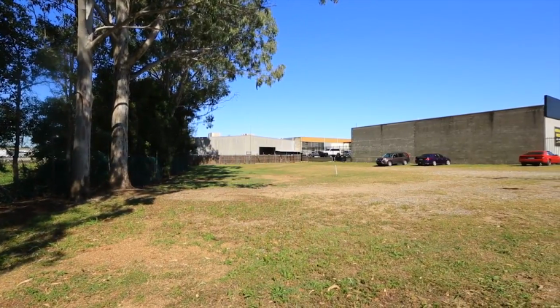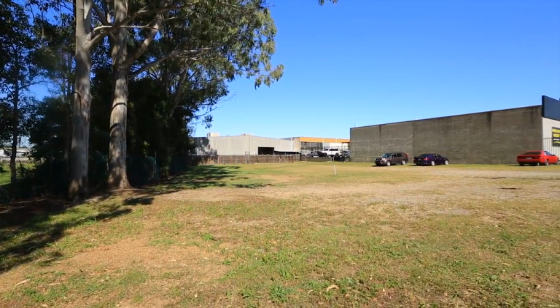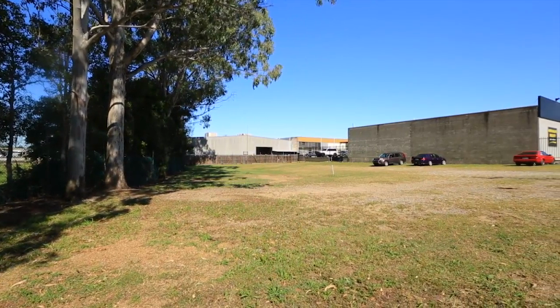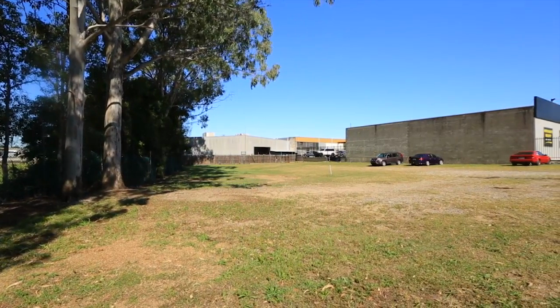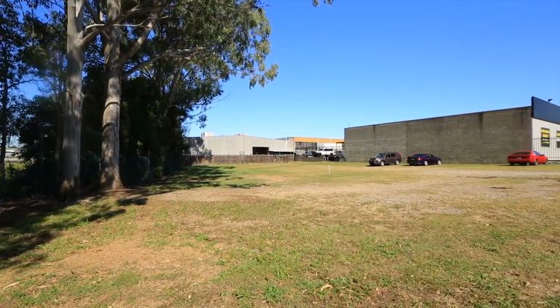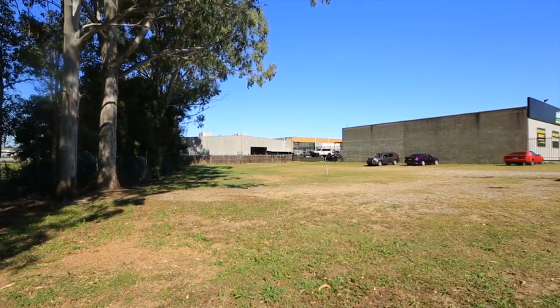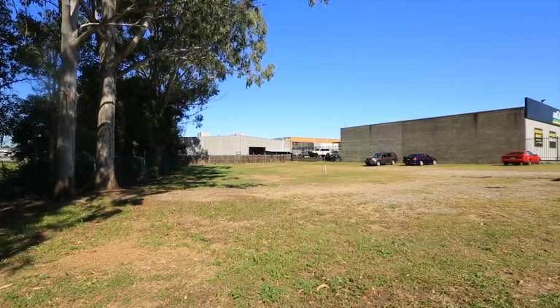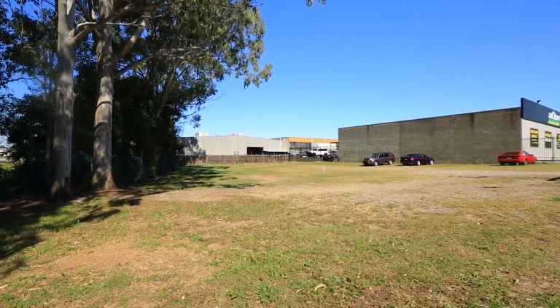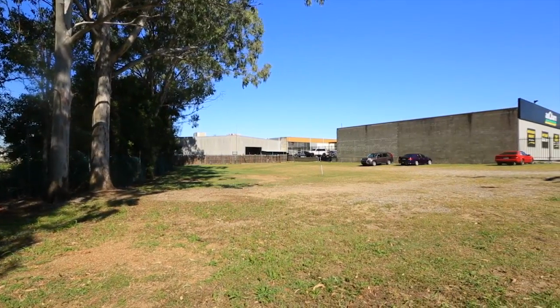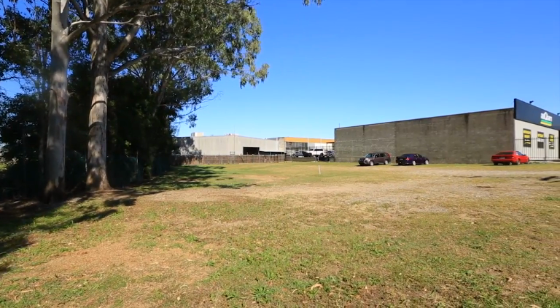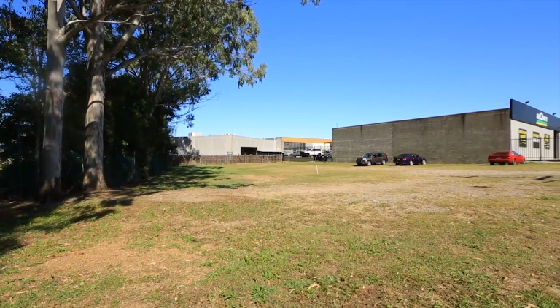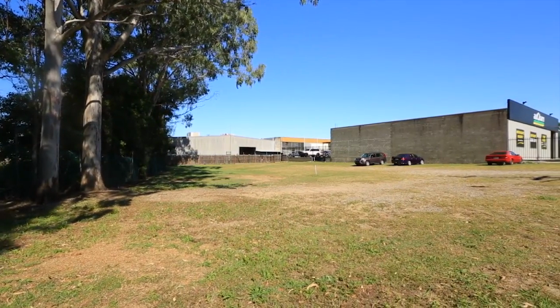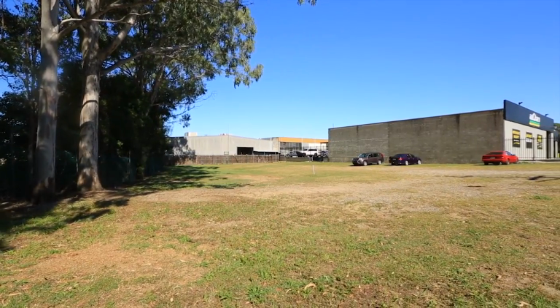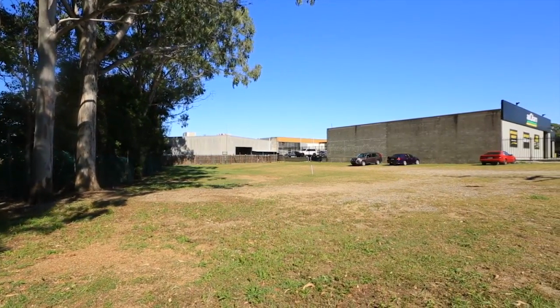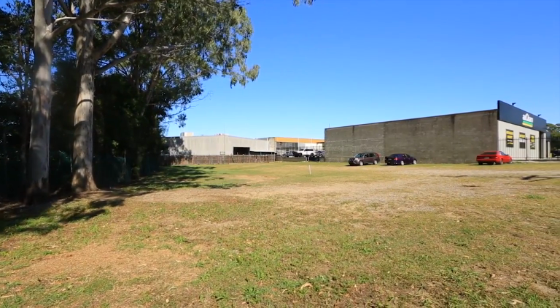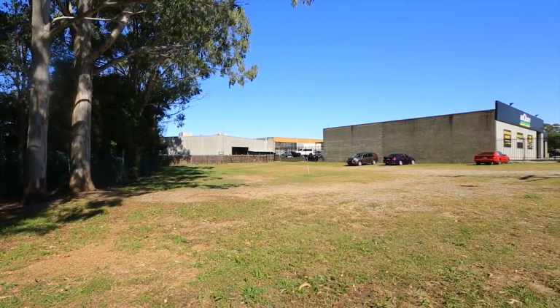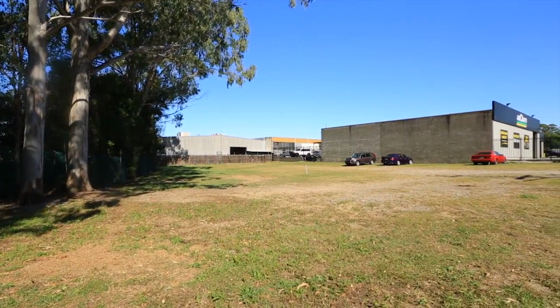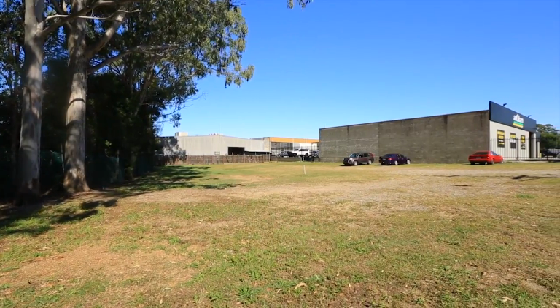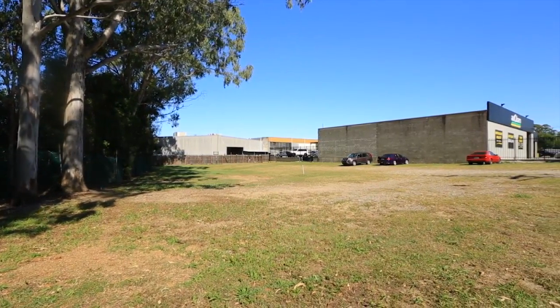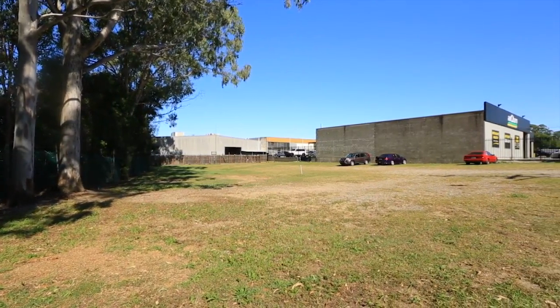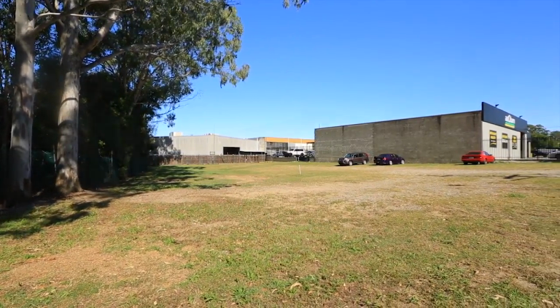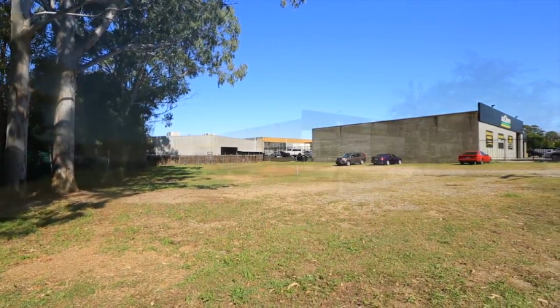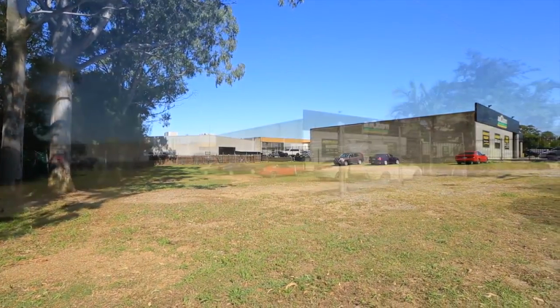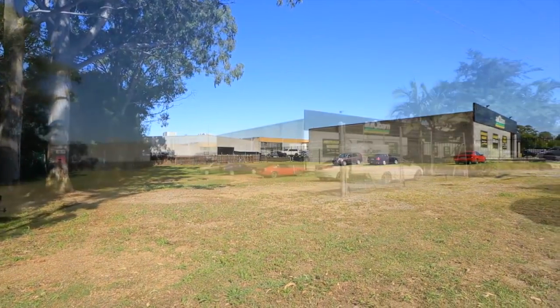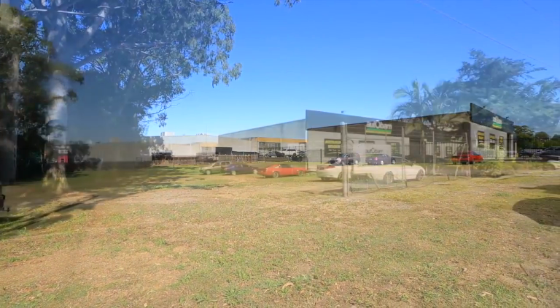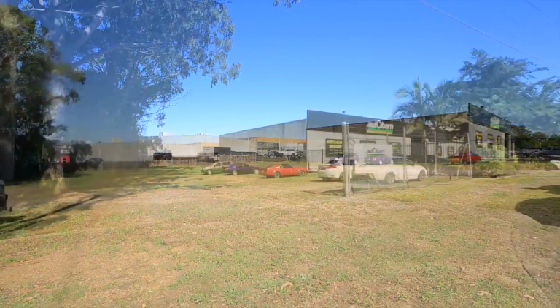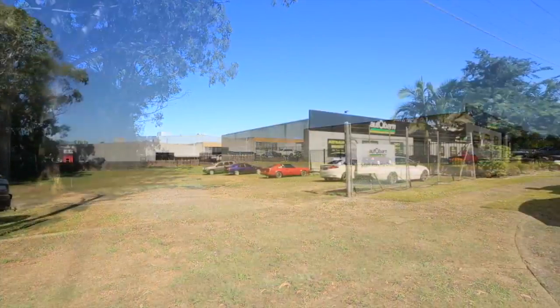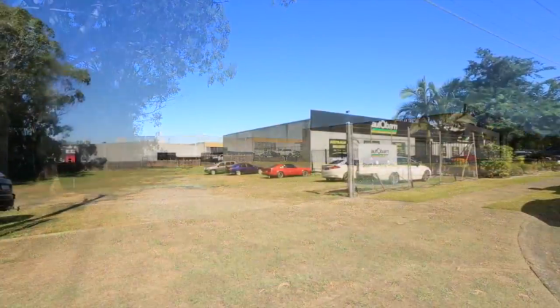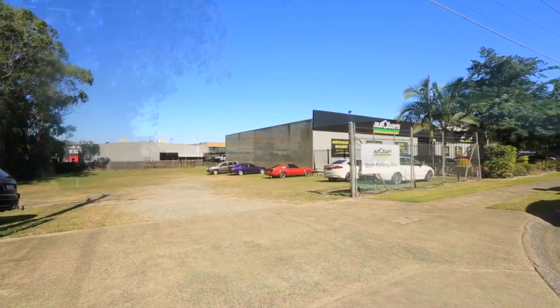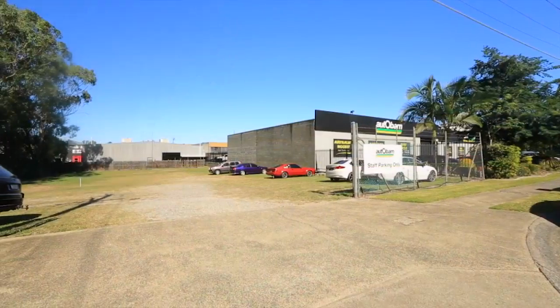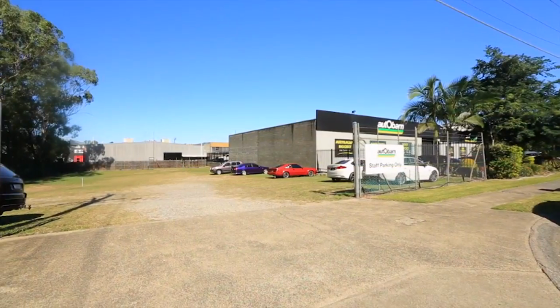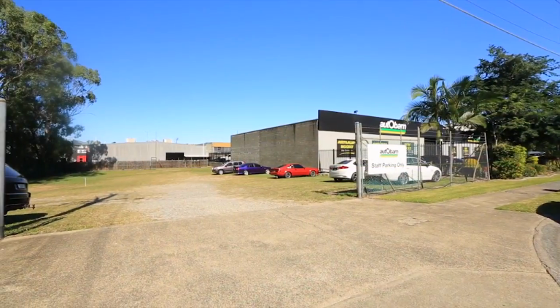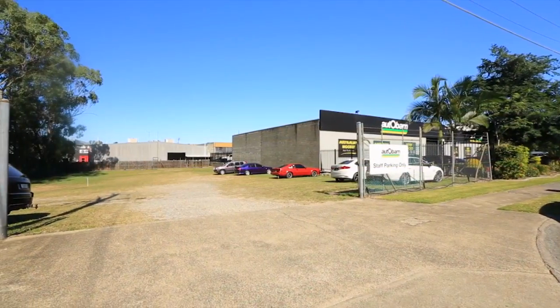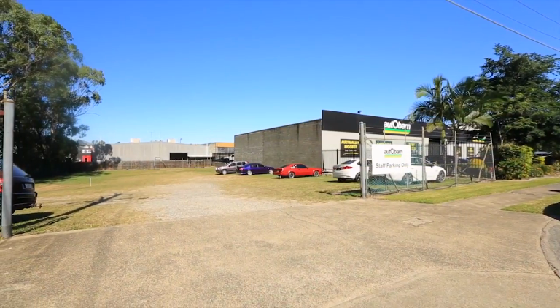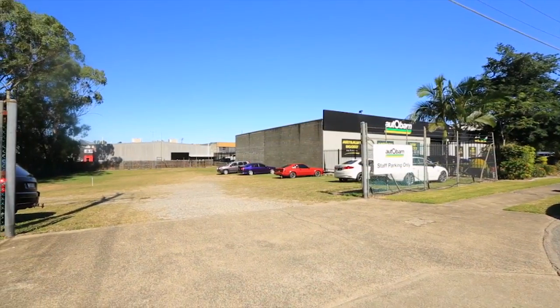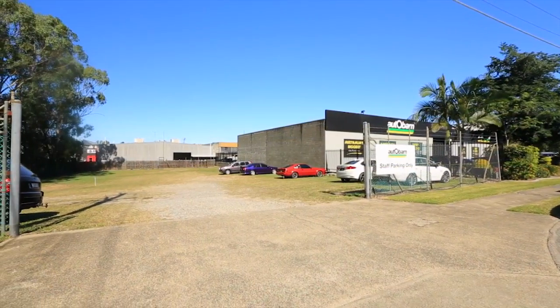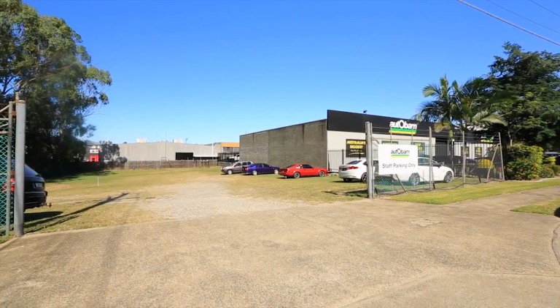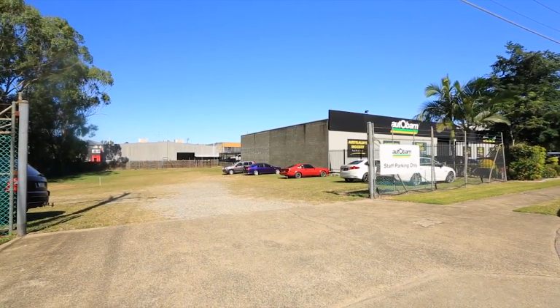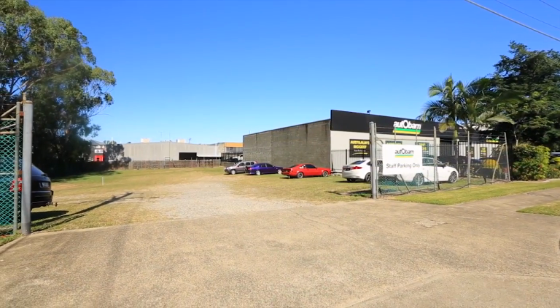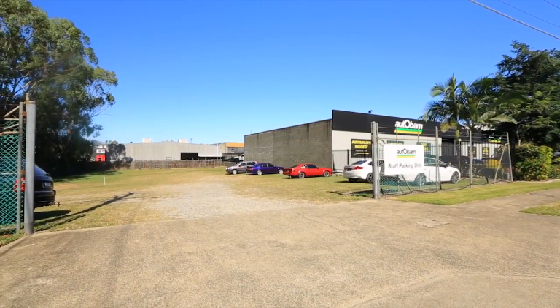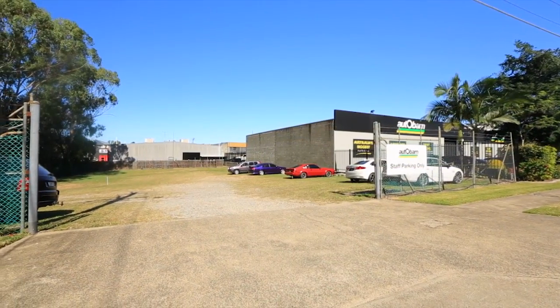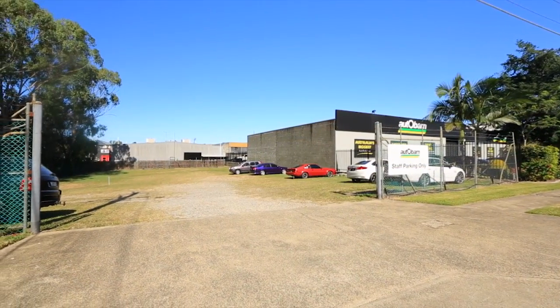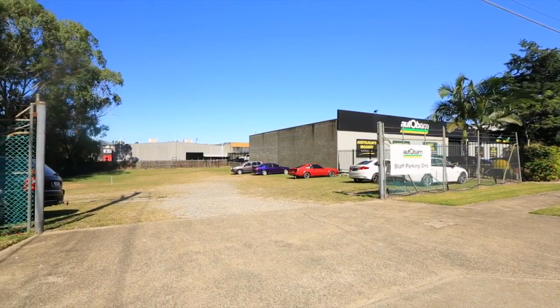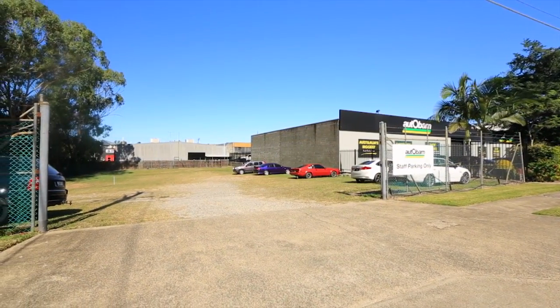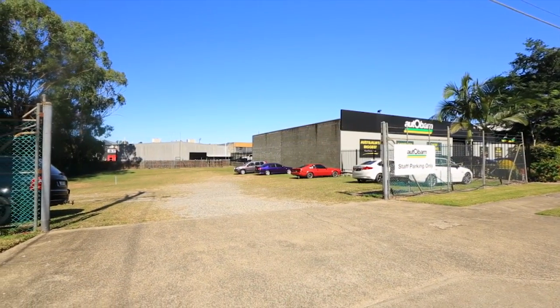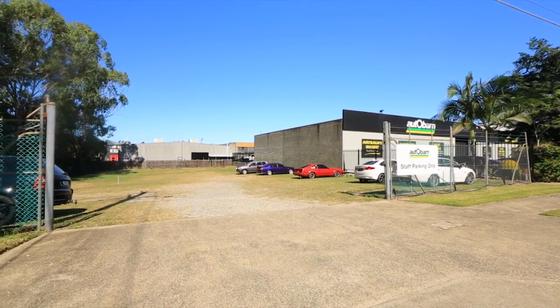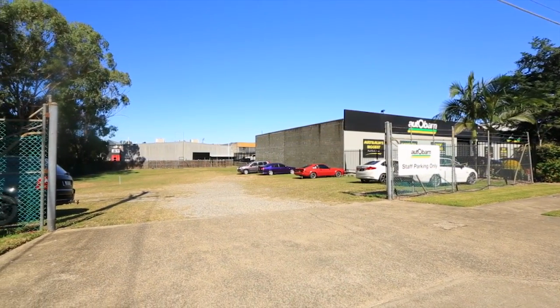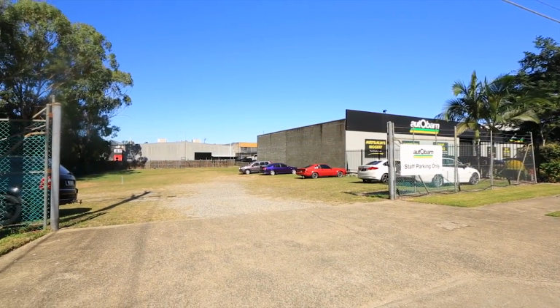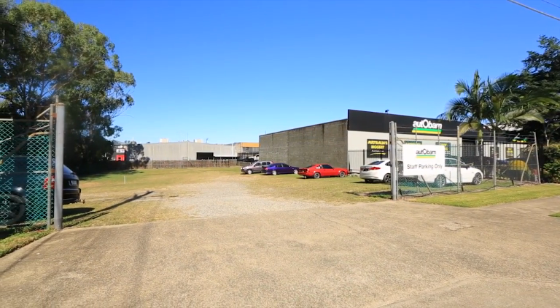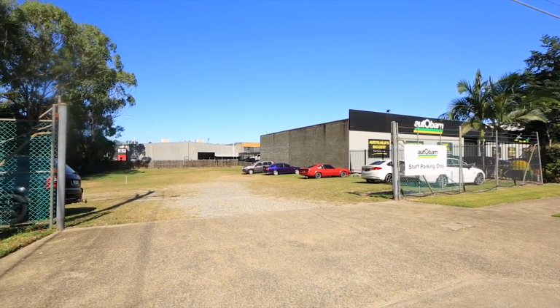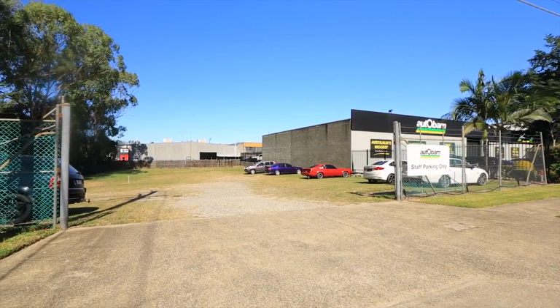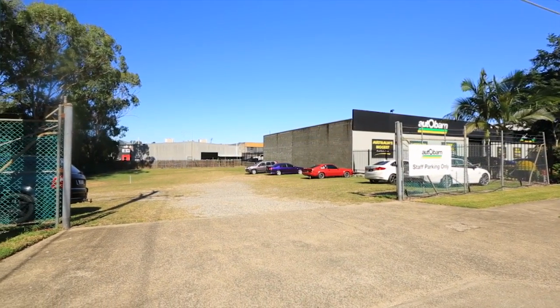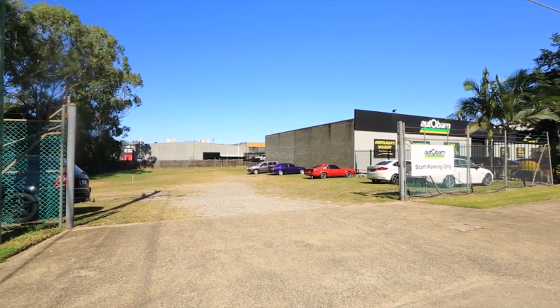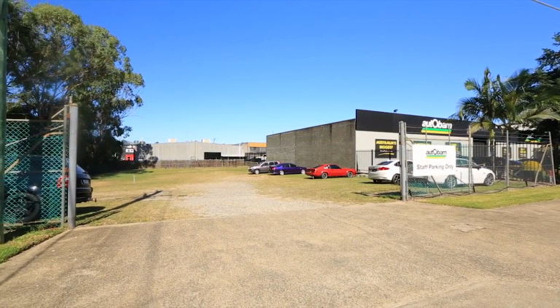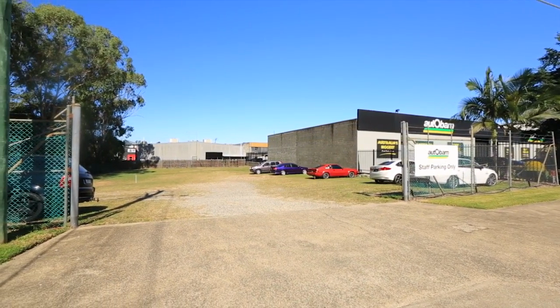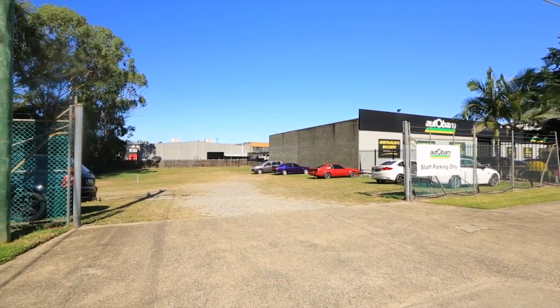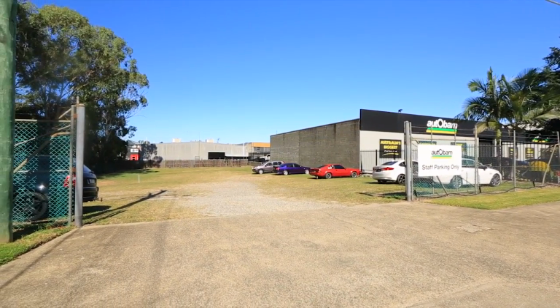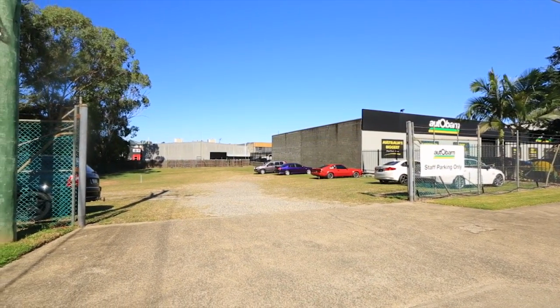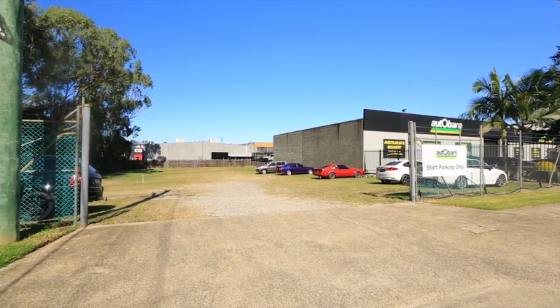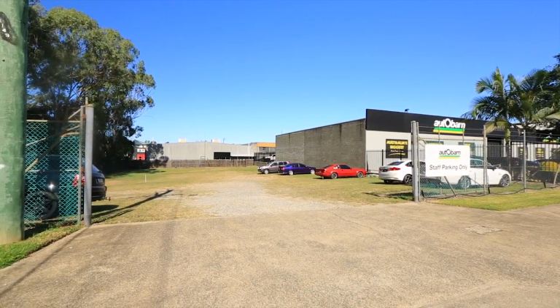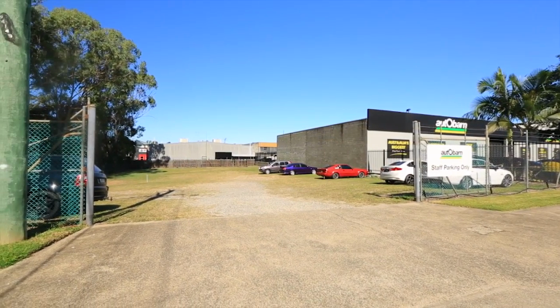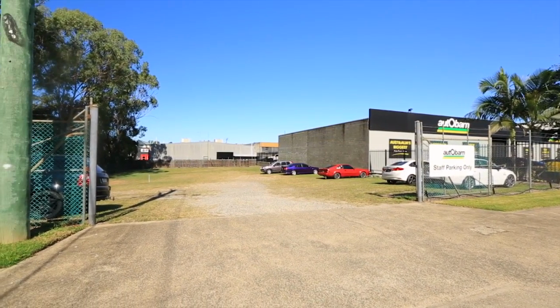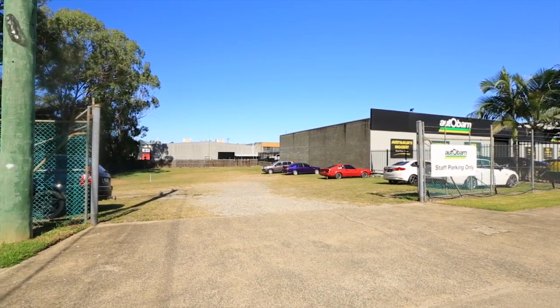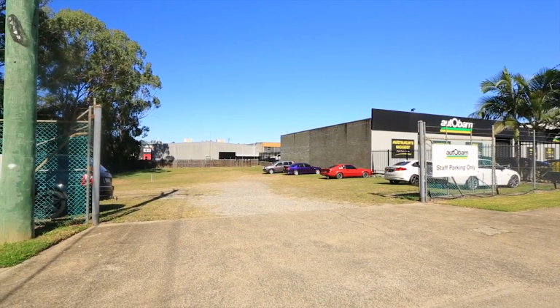This quality investment must be sold. Don't miss out on this opportunity. 7 Allgas Street, Slacks Creek.